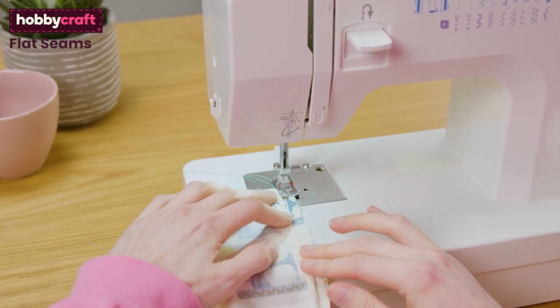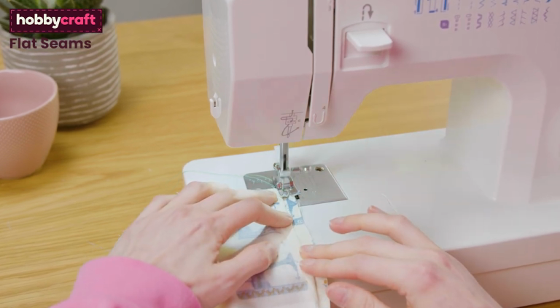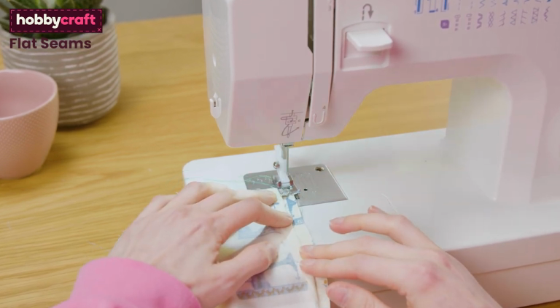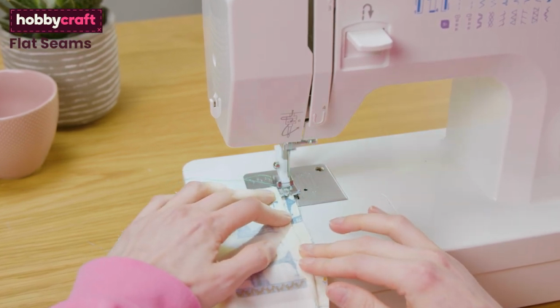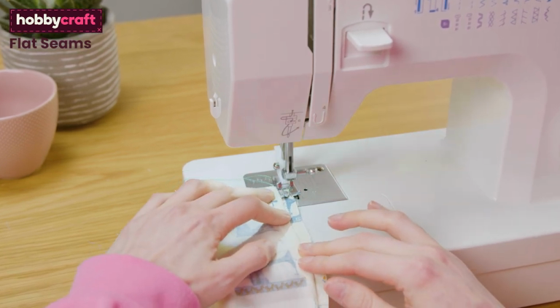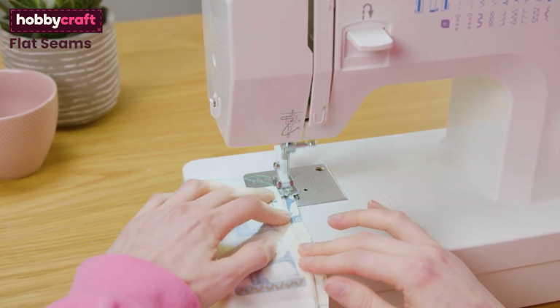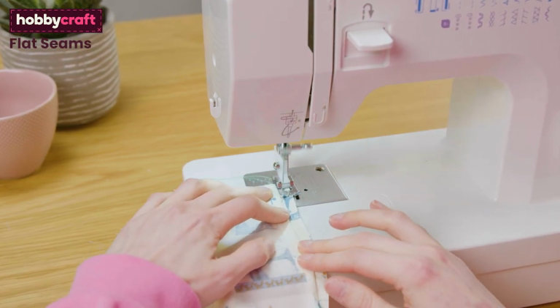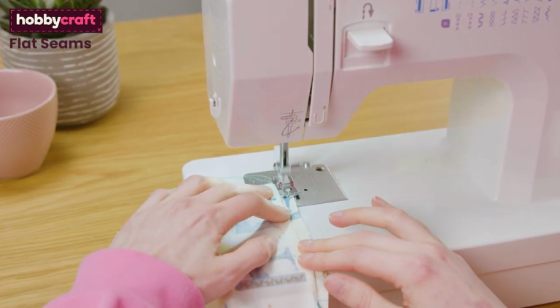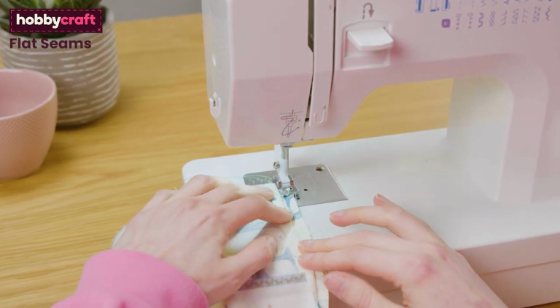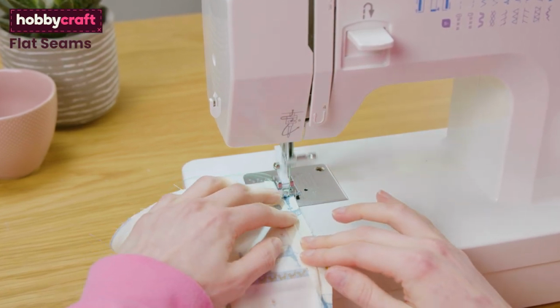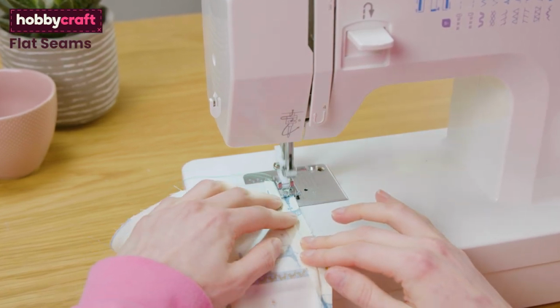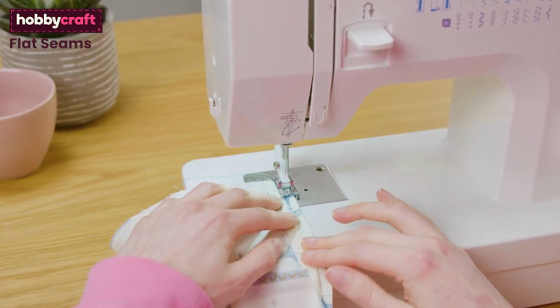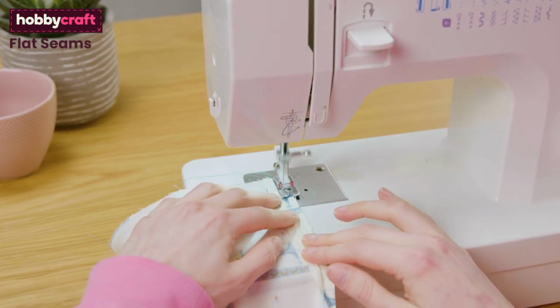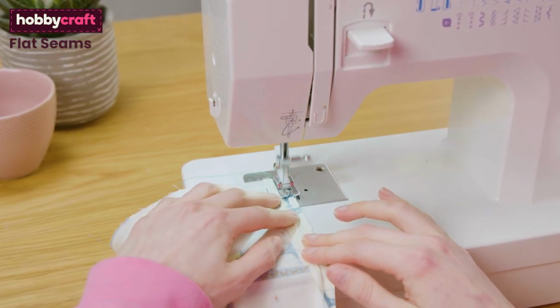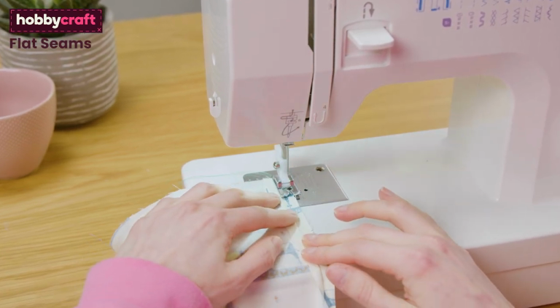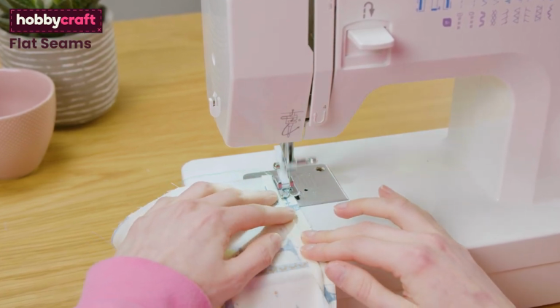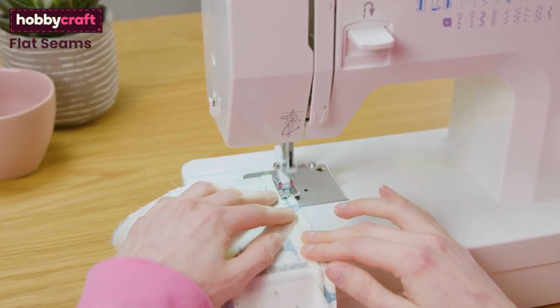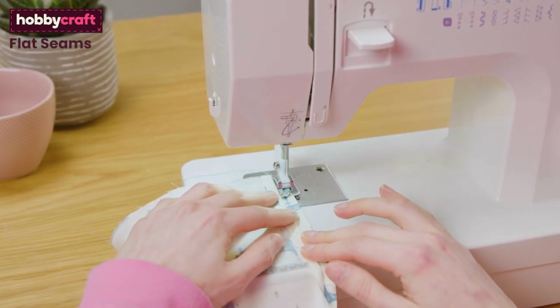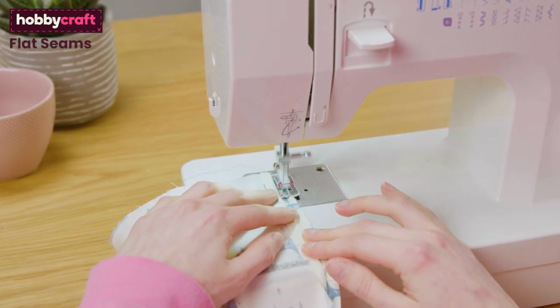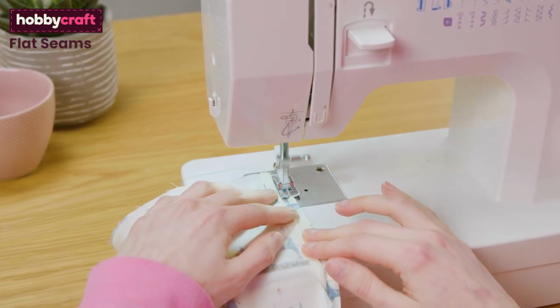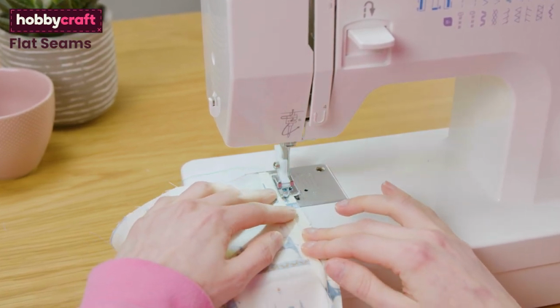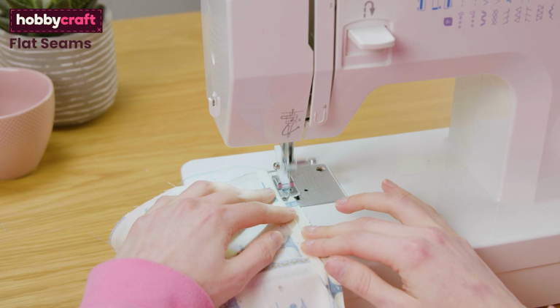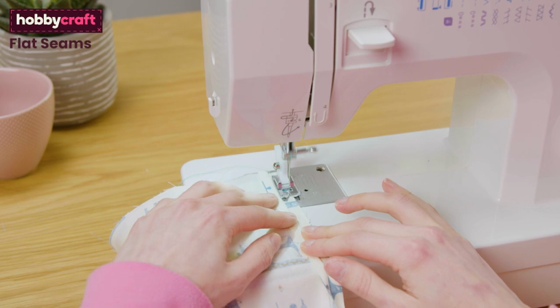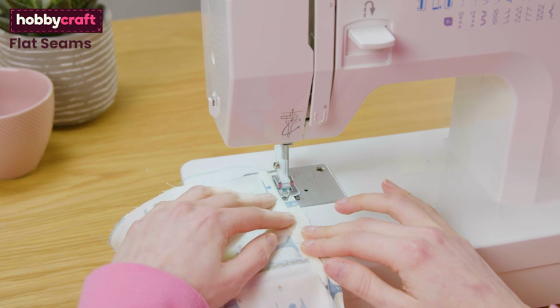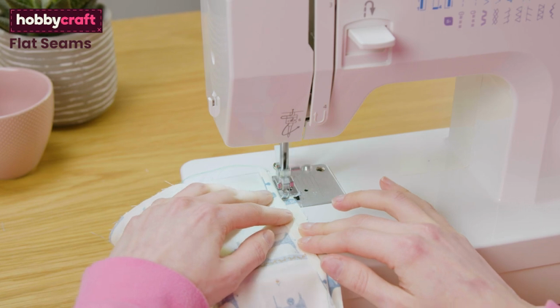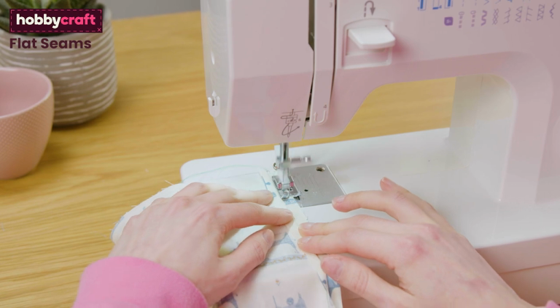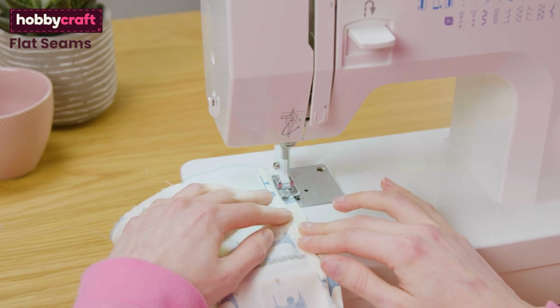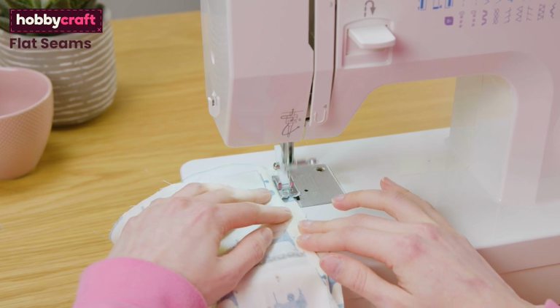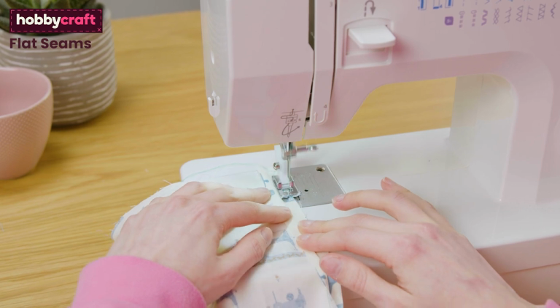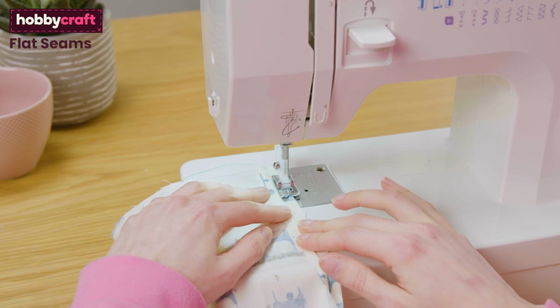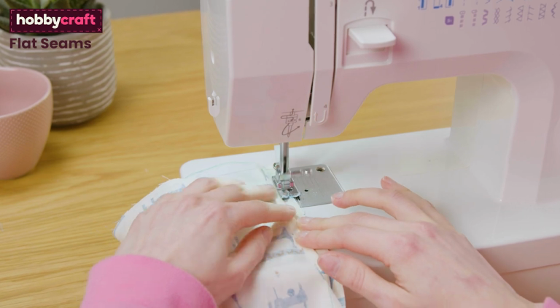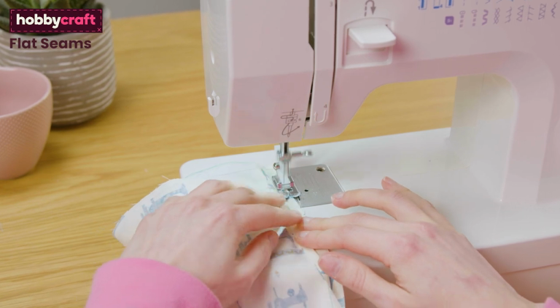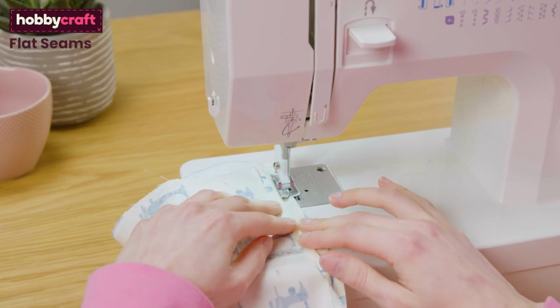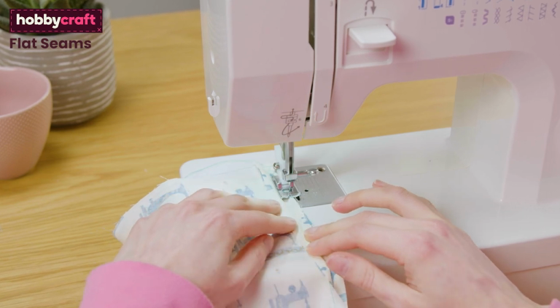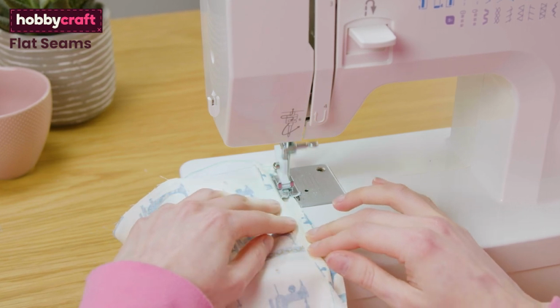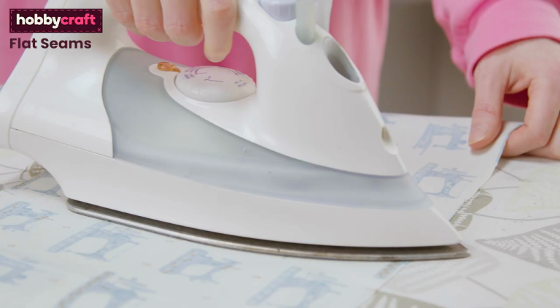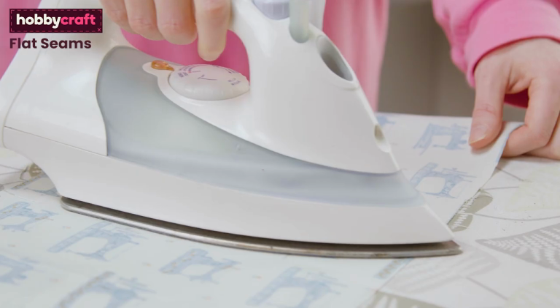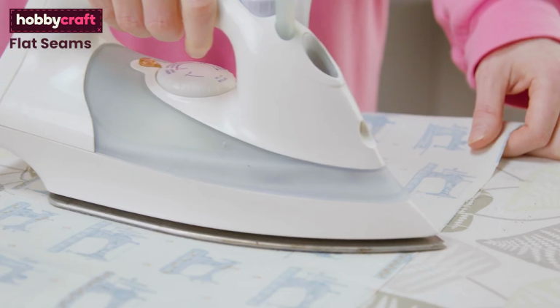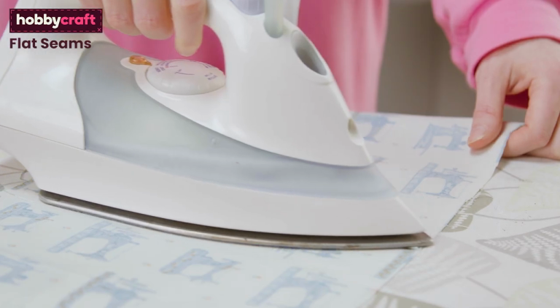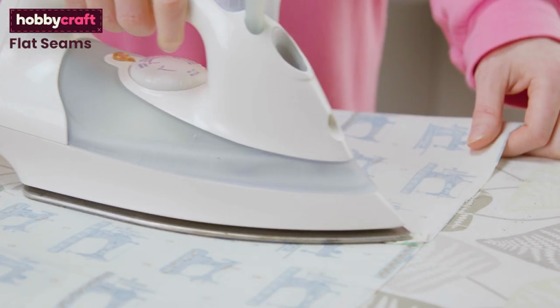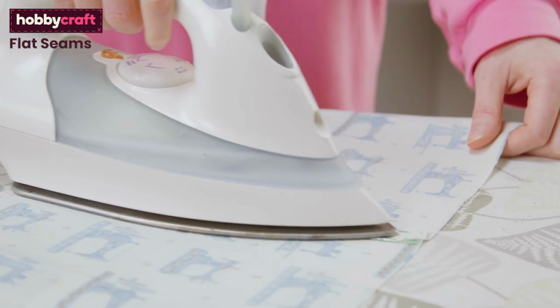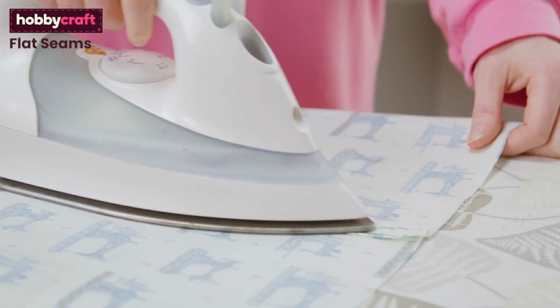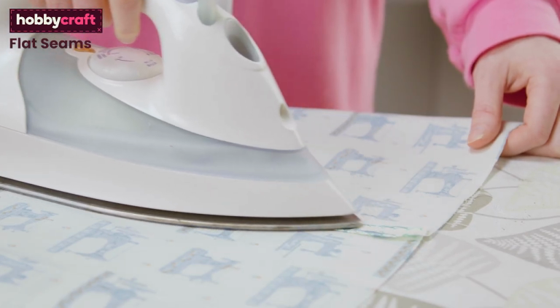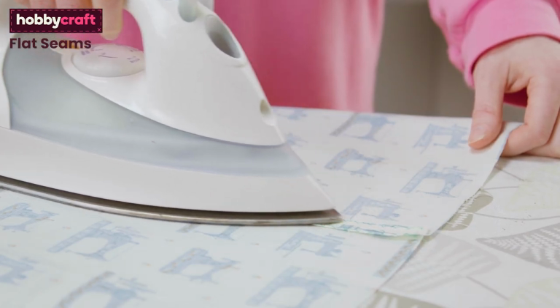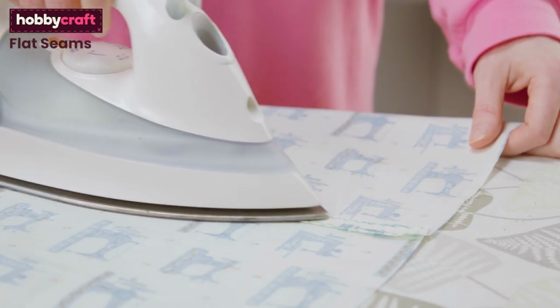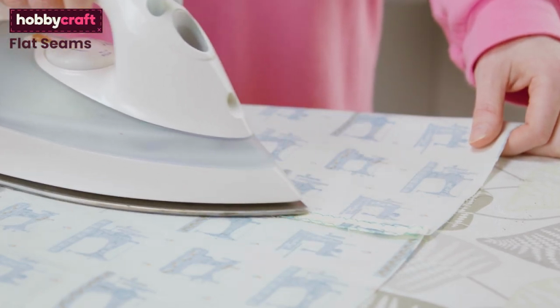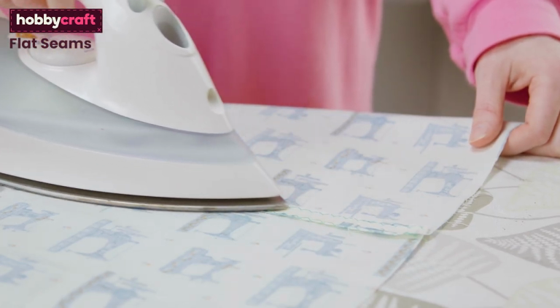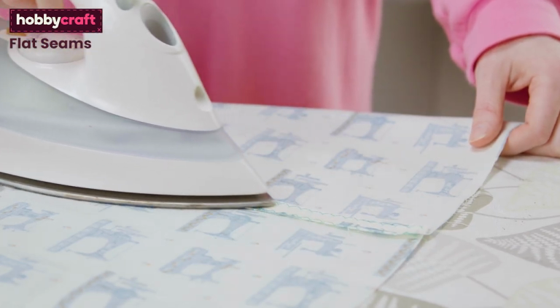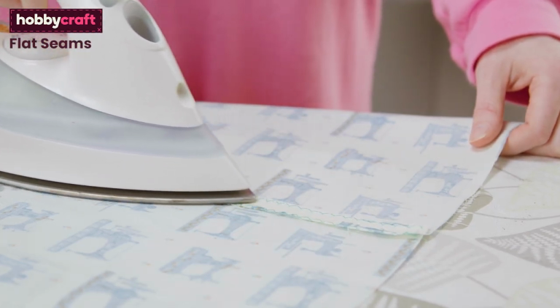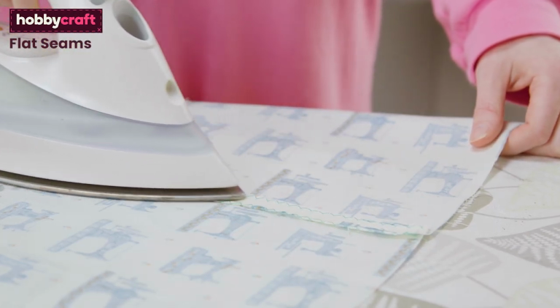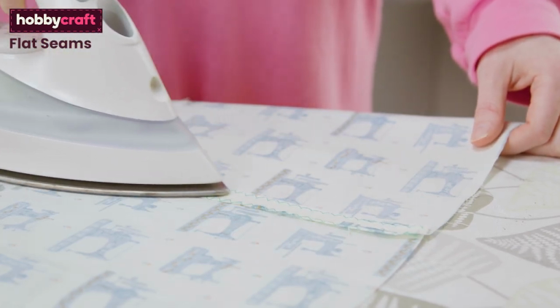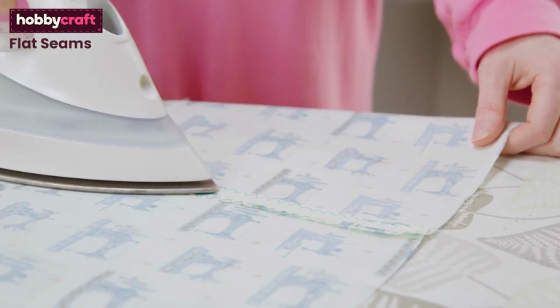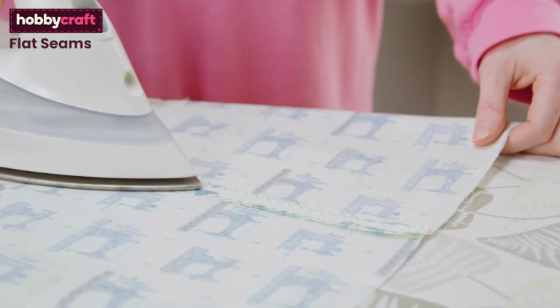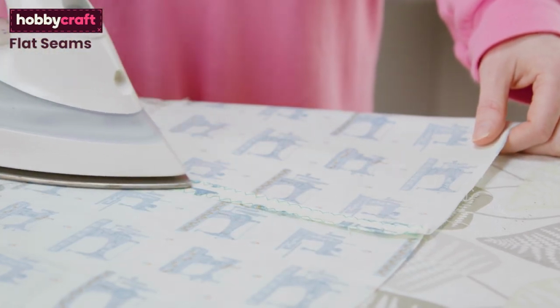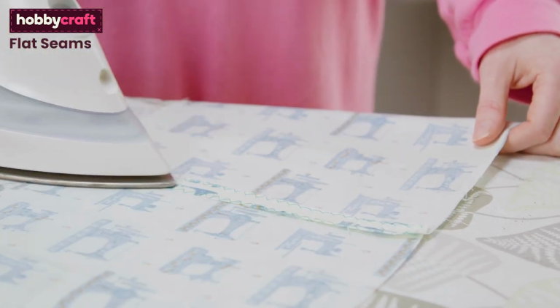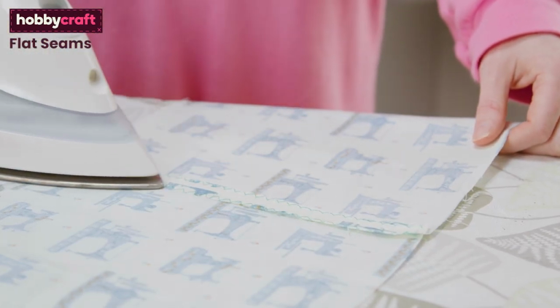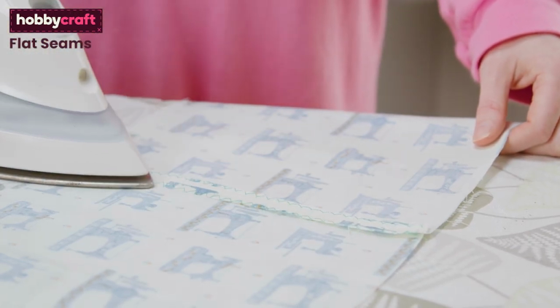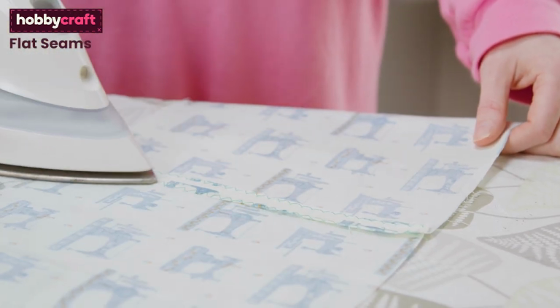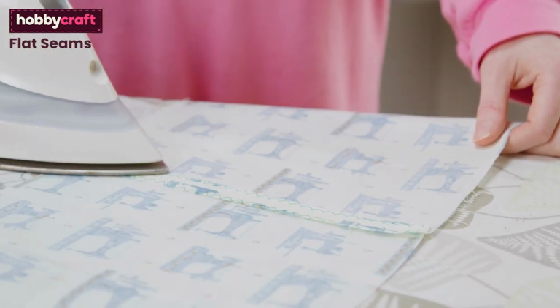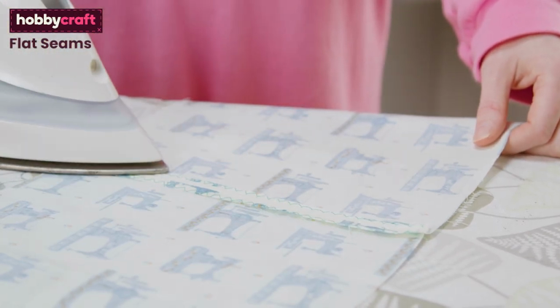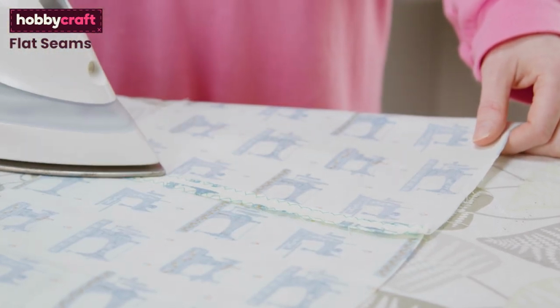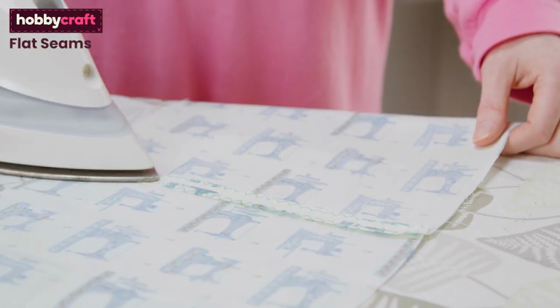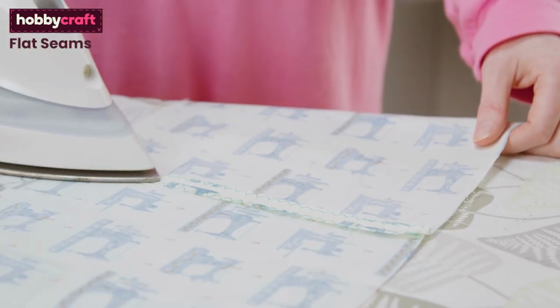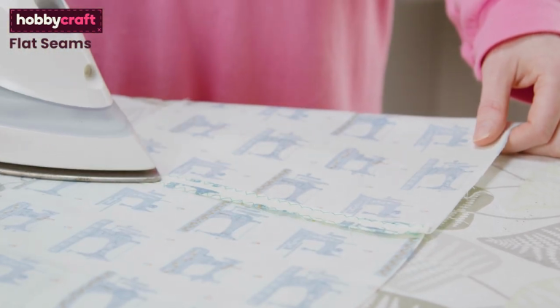If your seam is open, you will sew each side separately. If they are pressed to one side, you can sew them together.